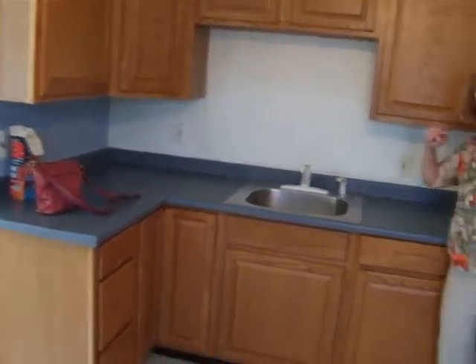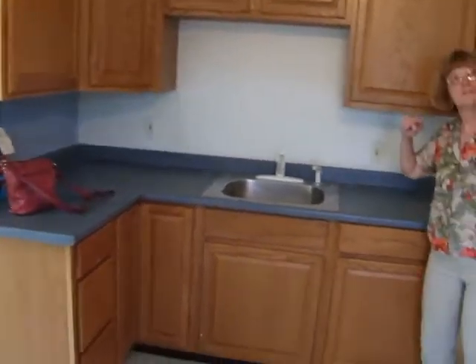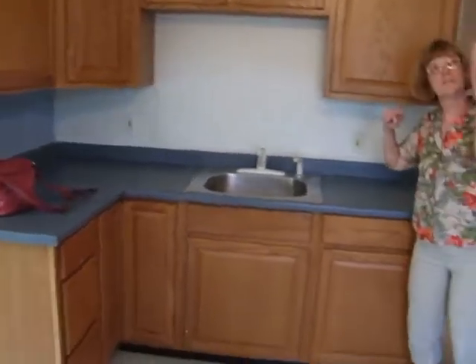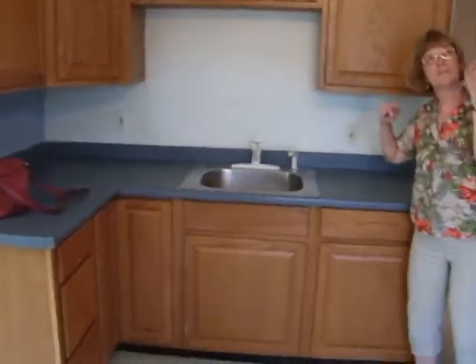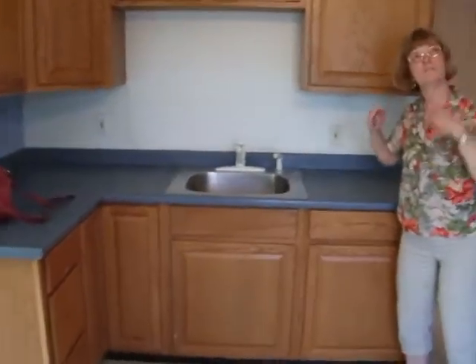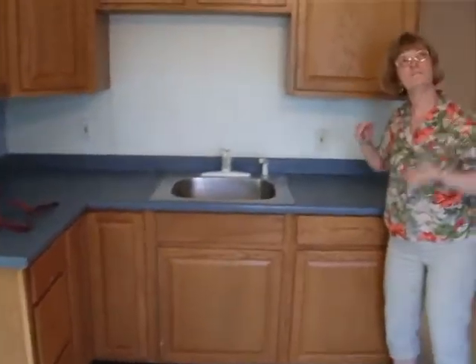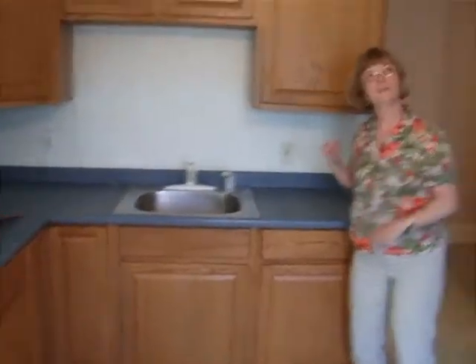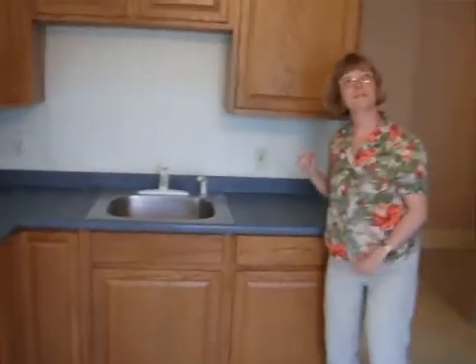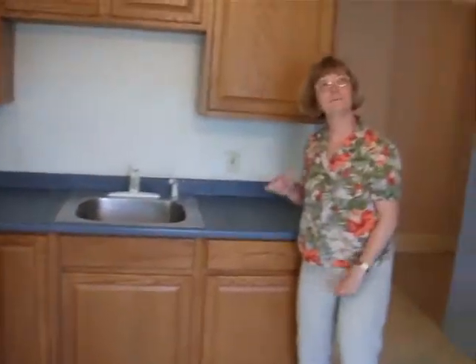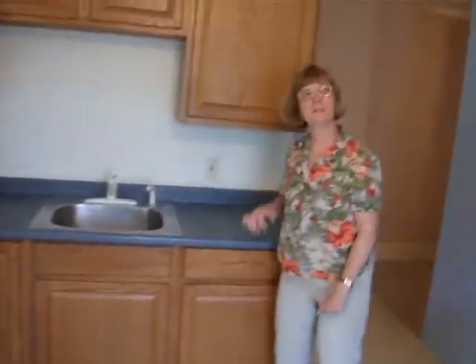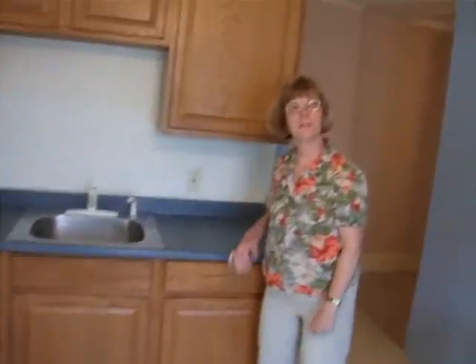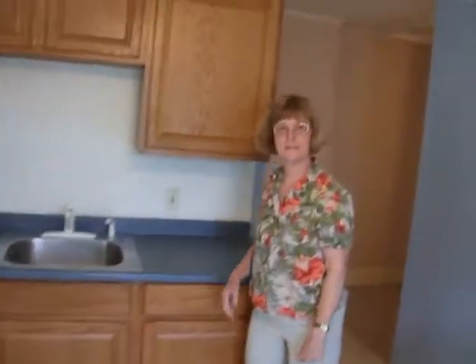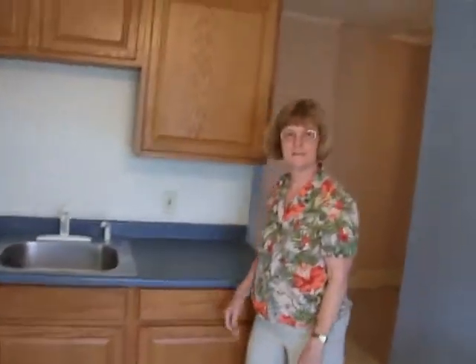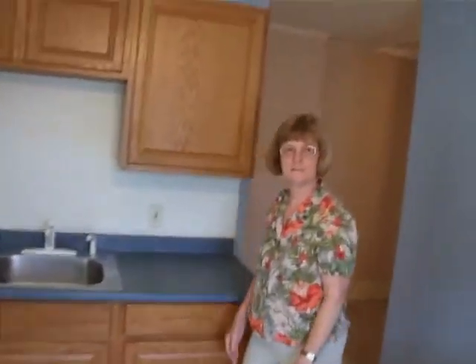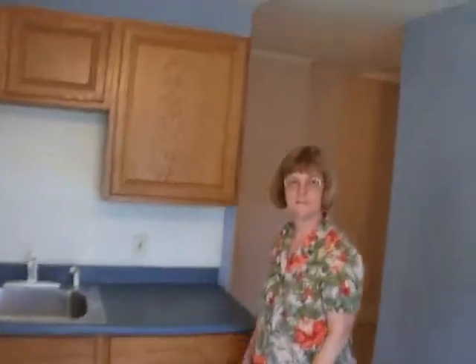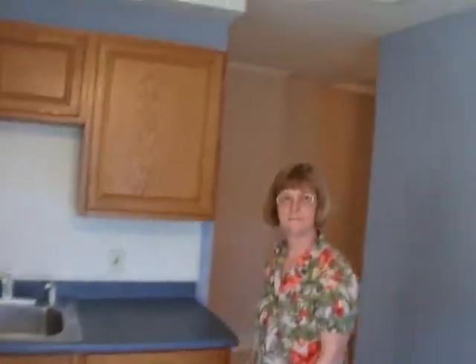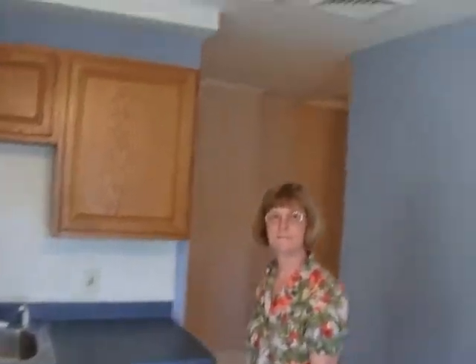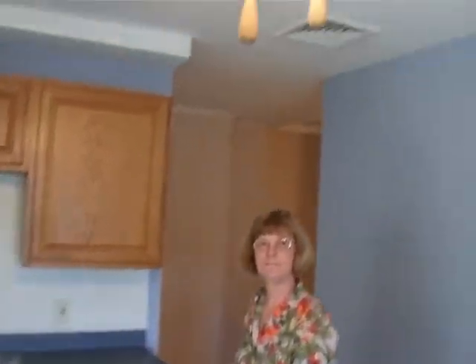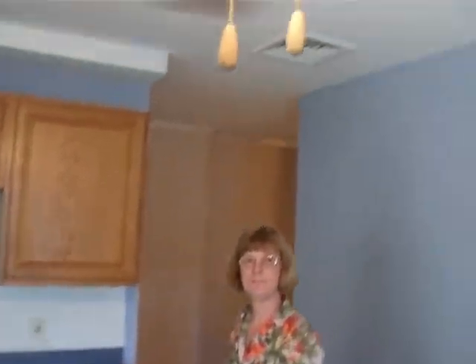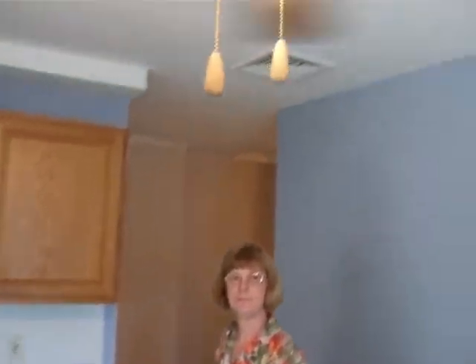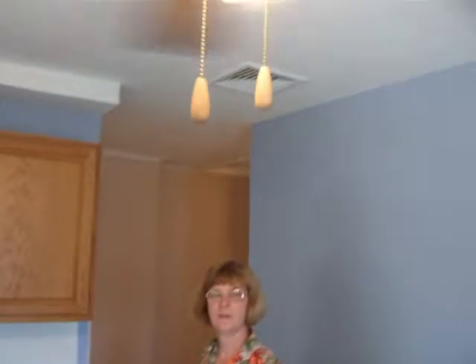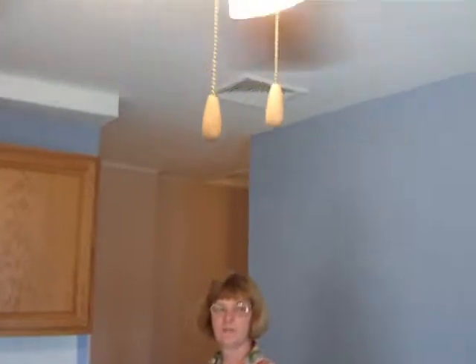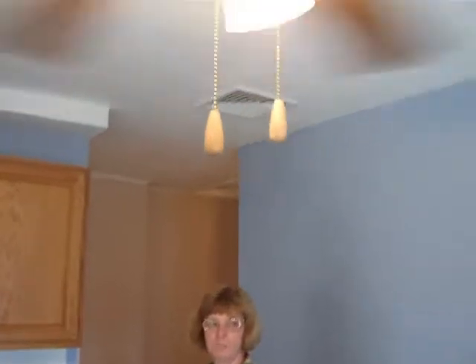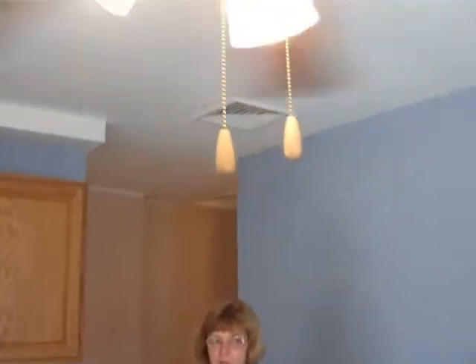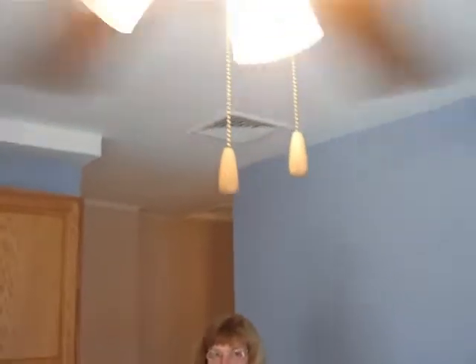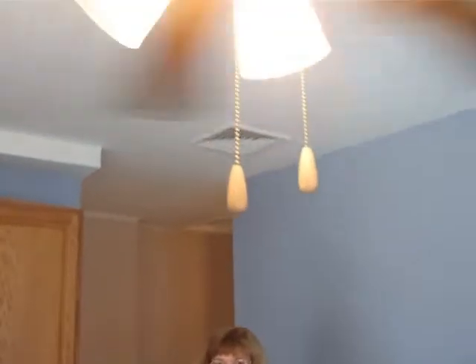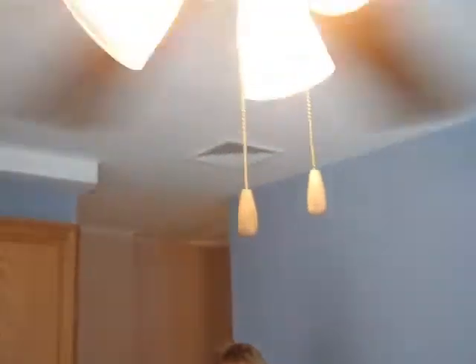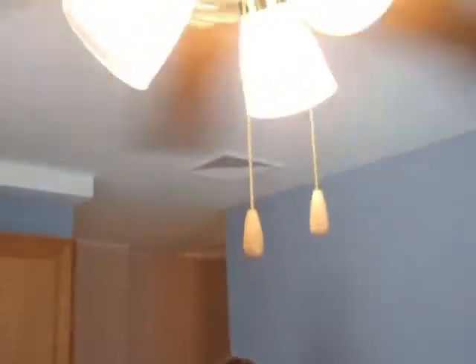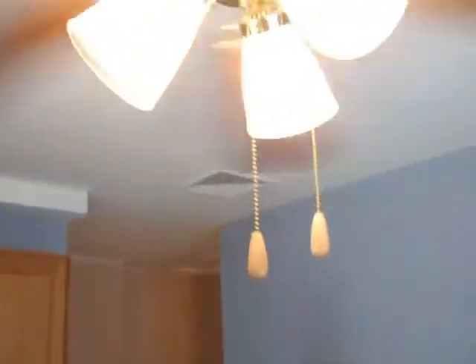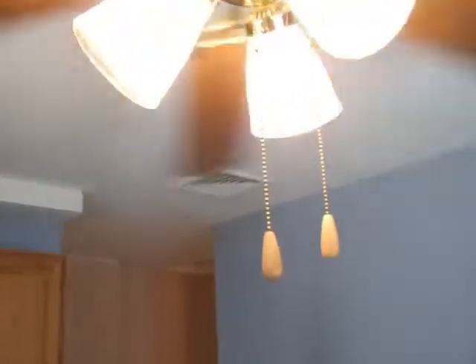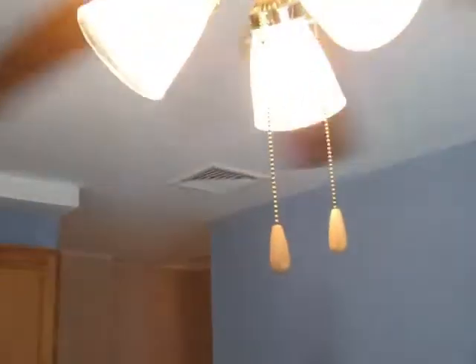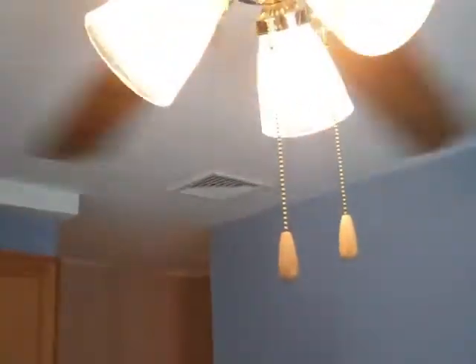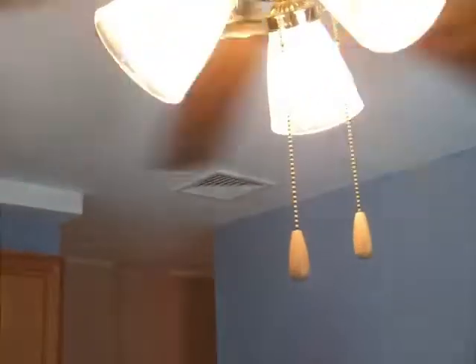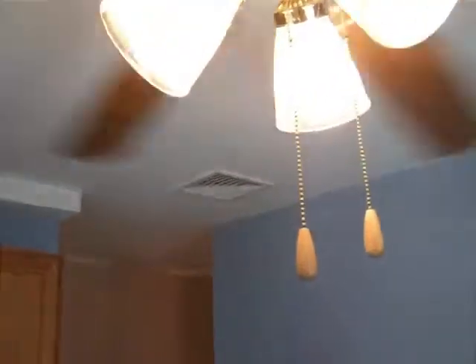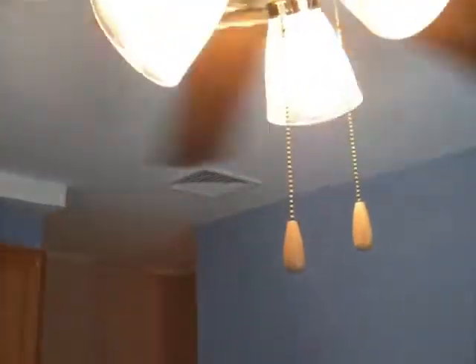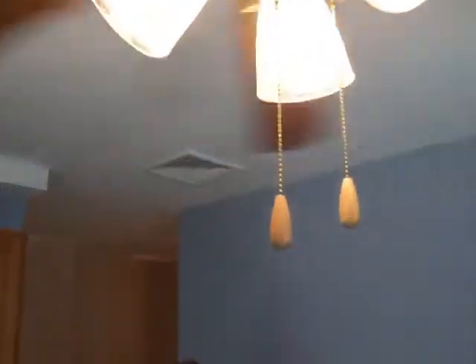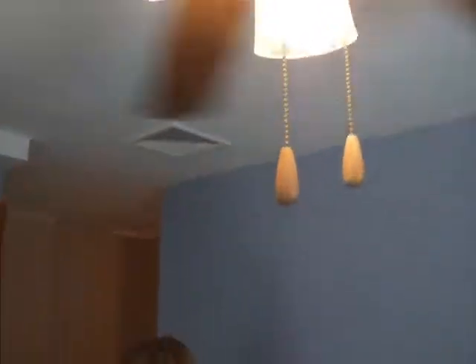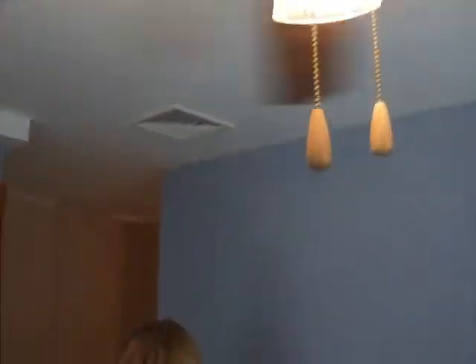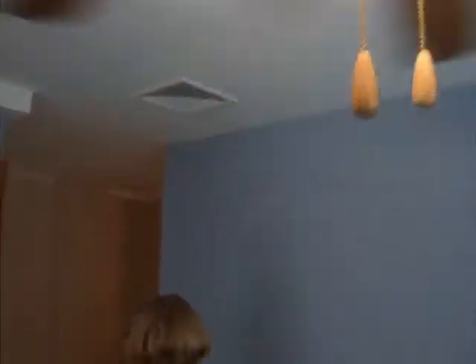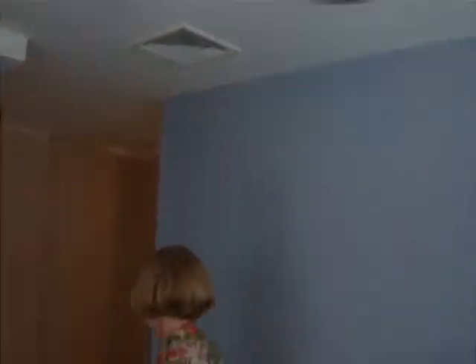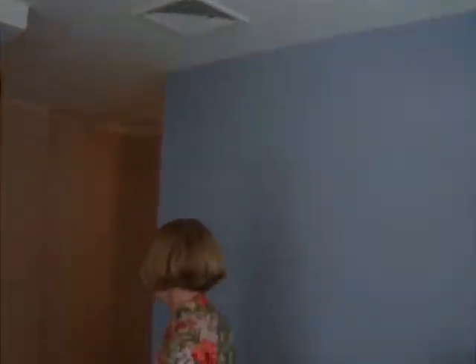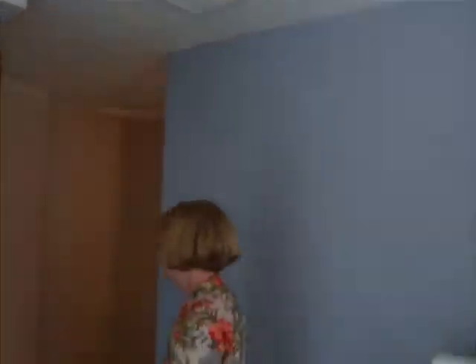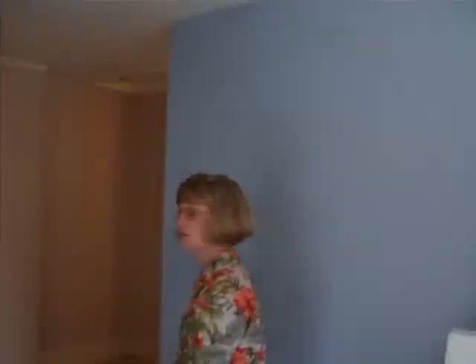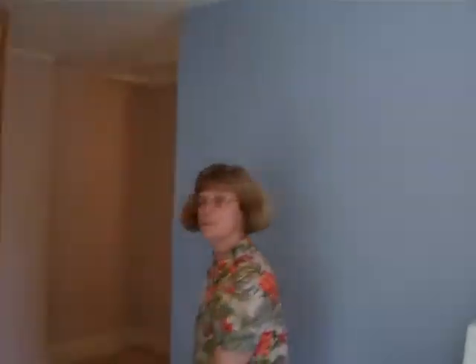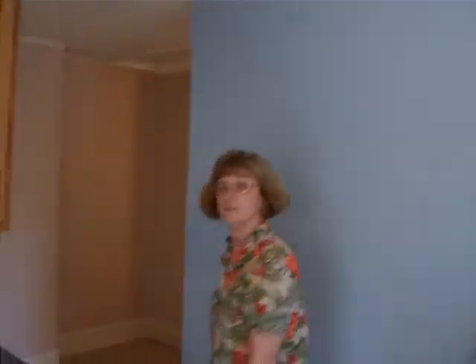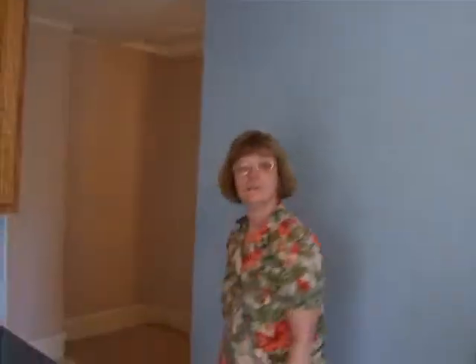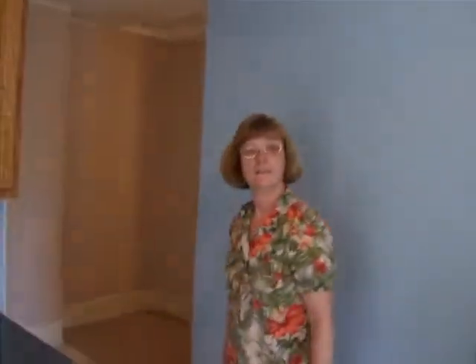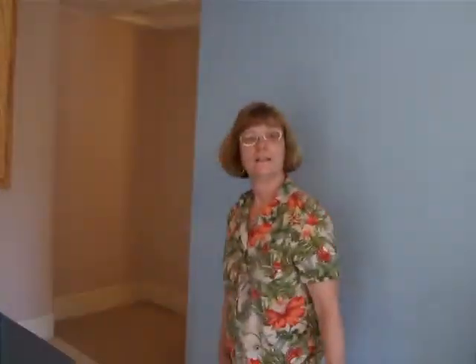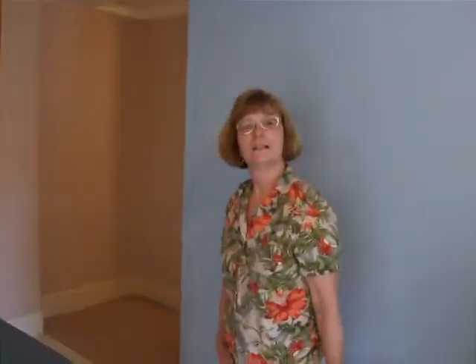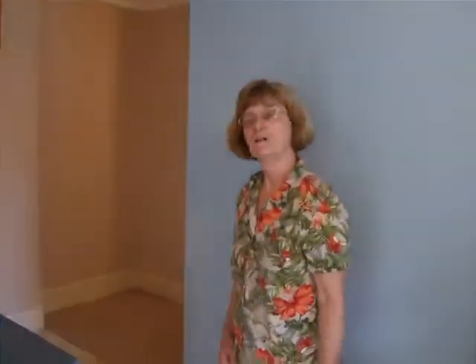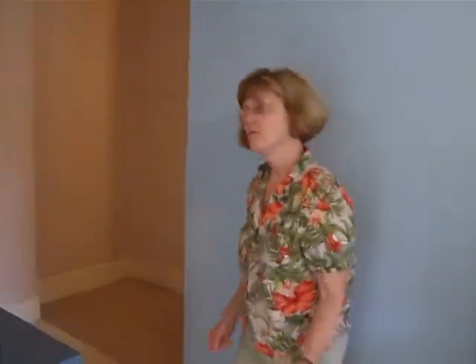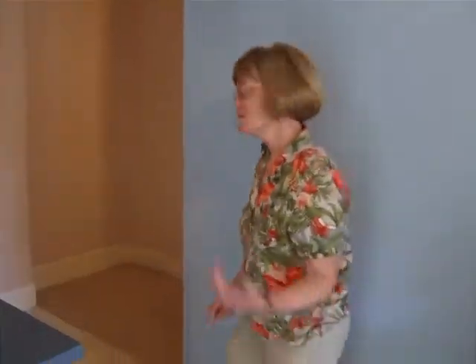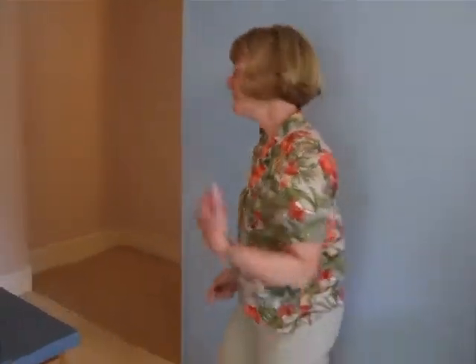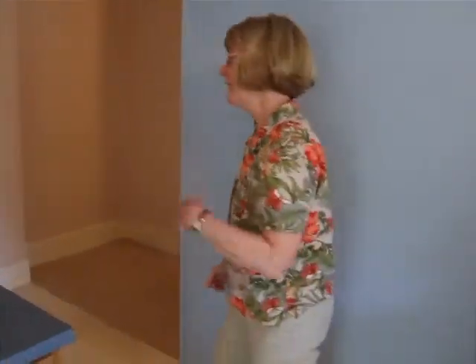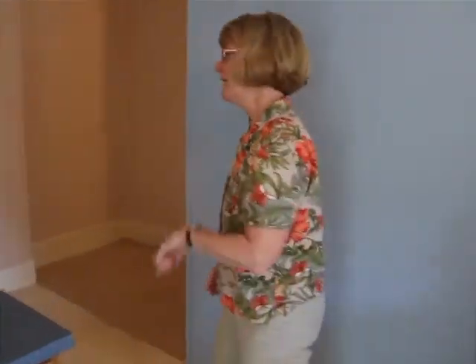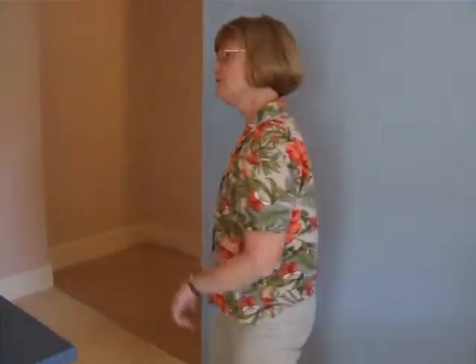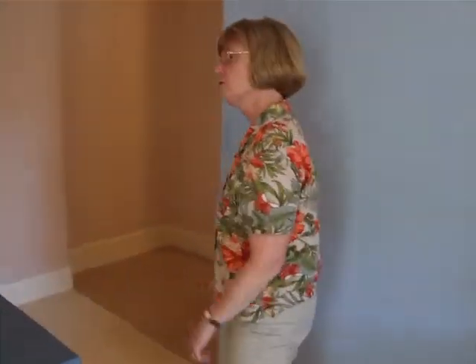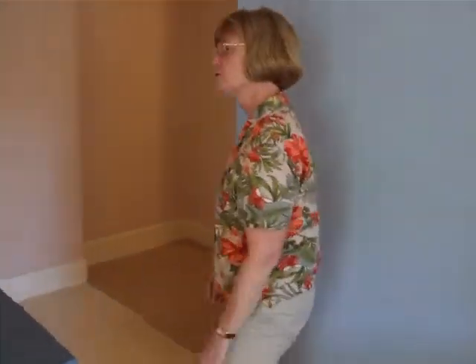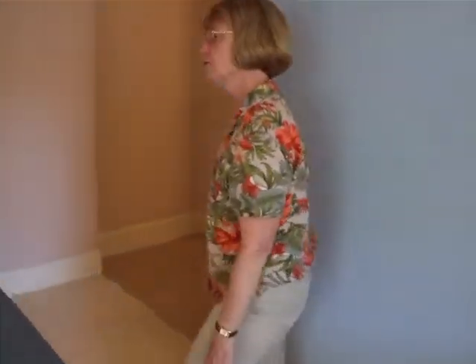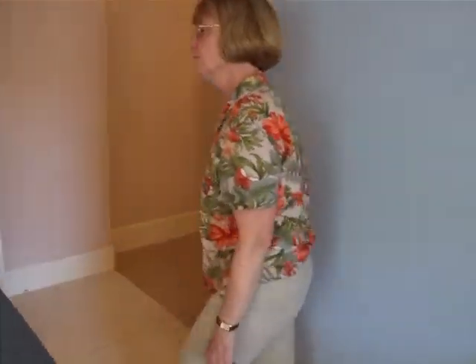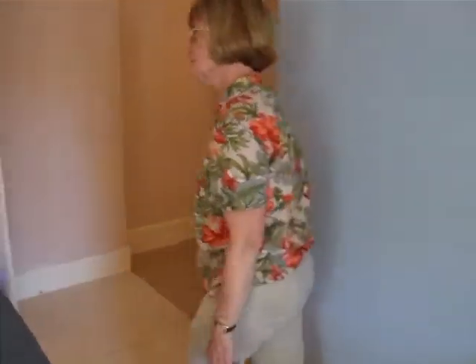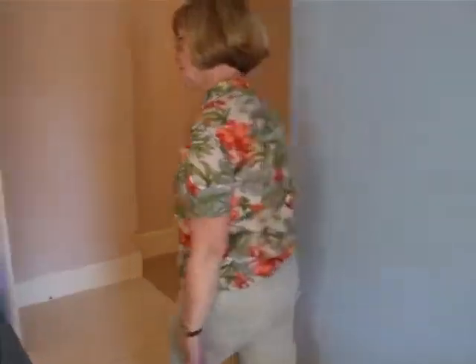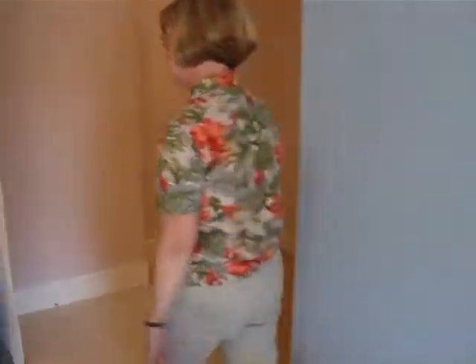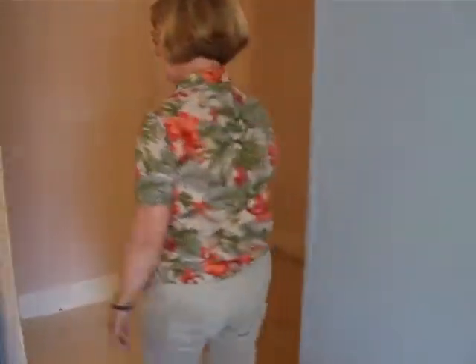Ceiling lighting with lights, which feels really good. Come this way and I'll show you the rest.